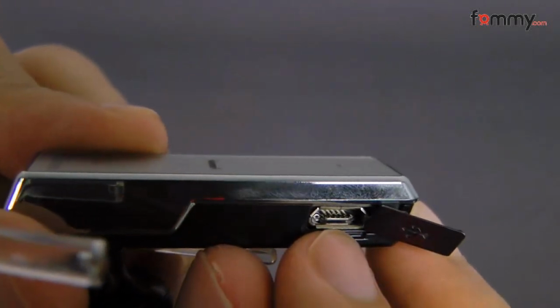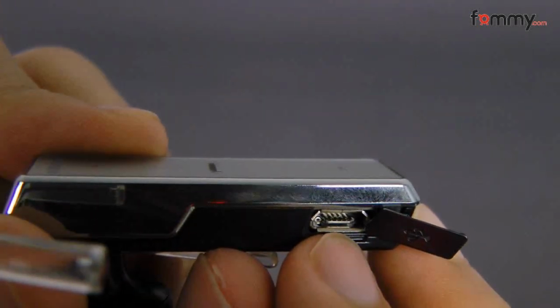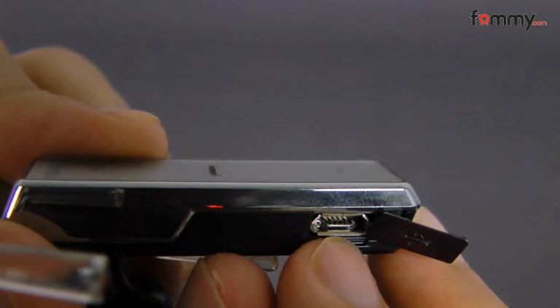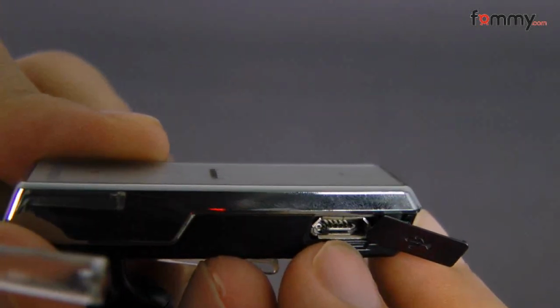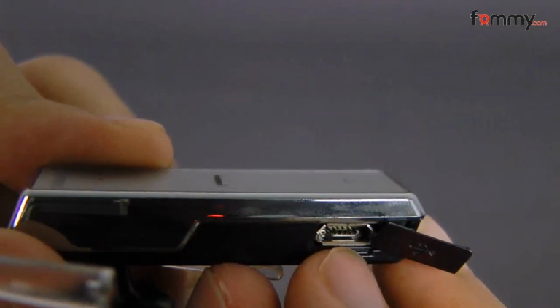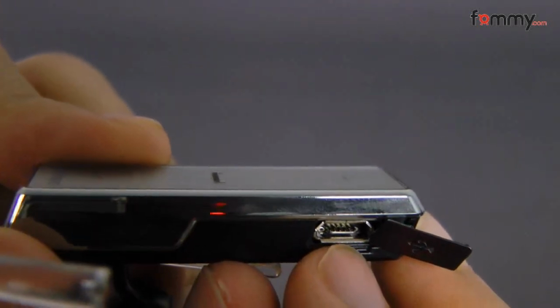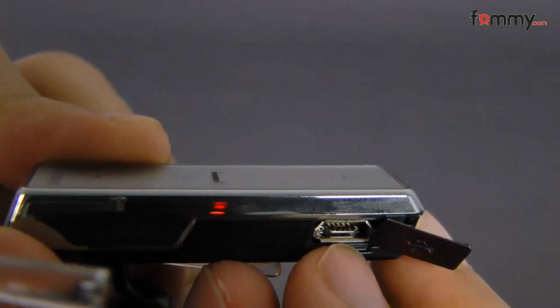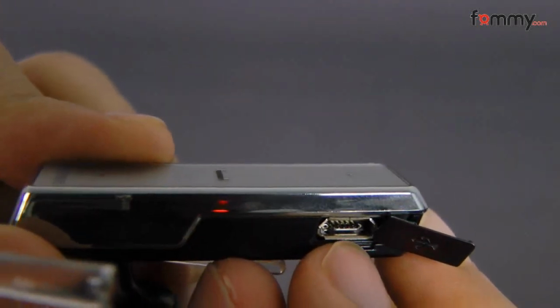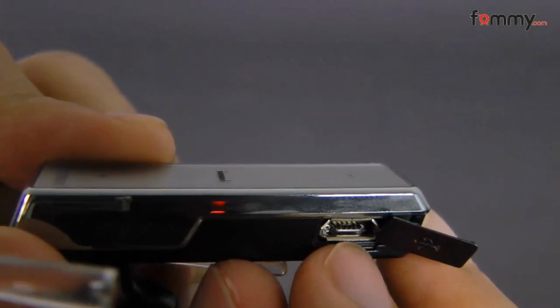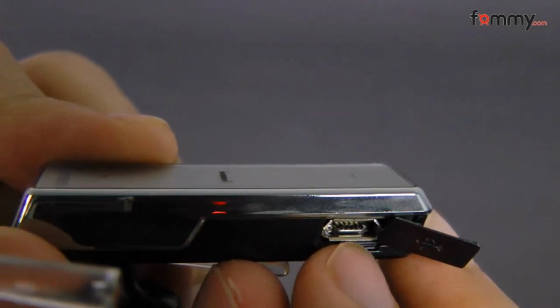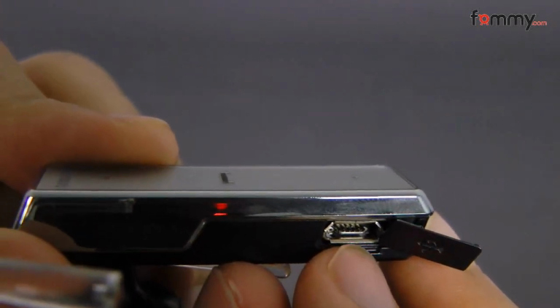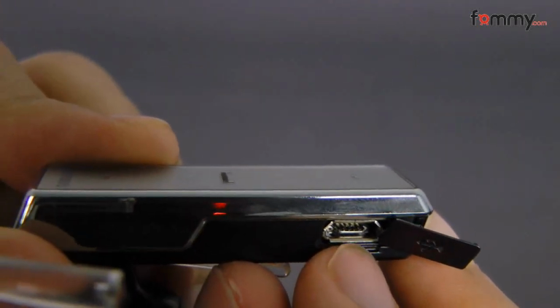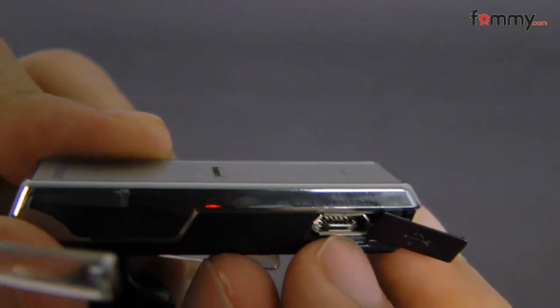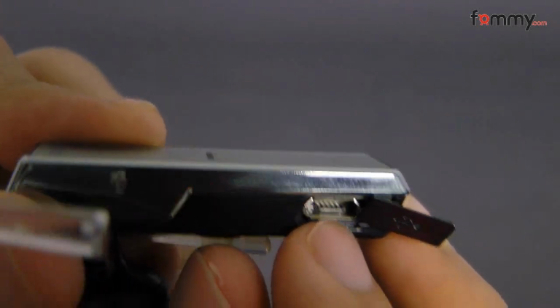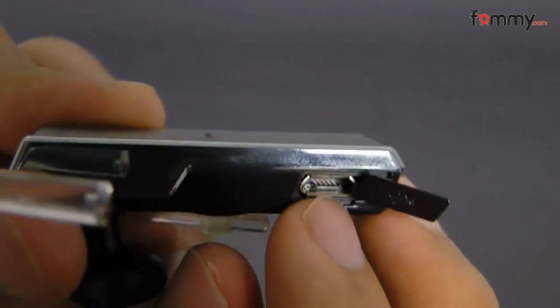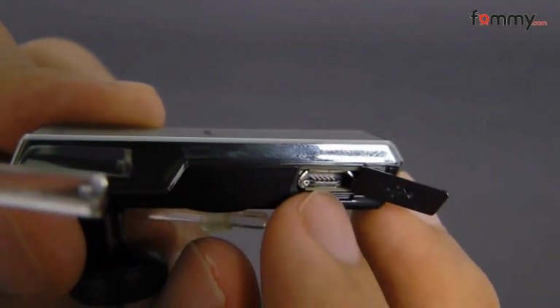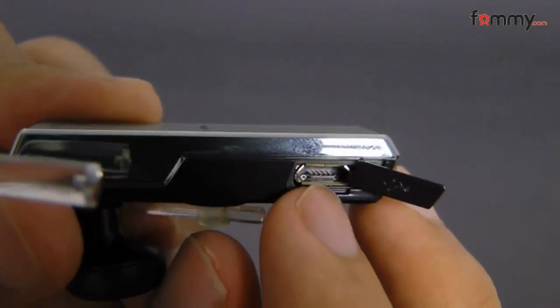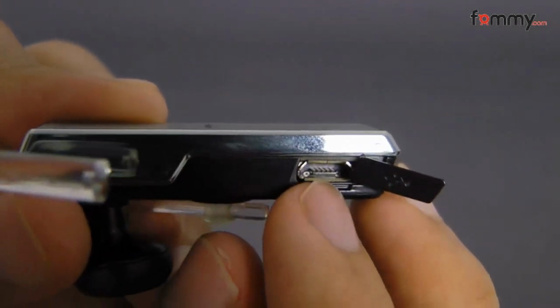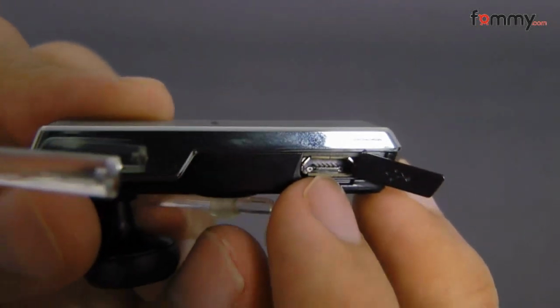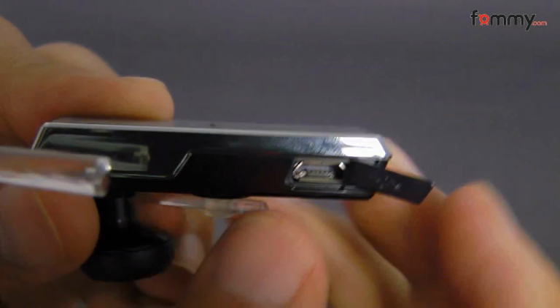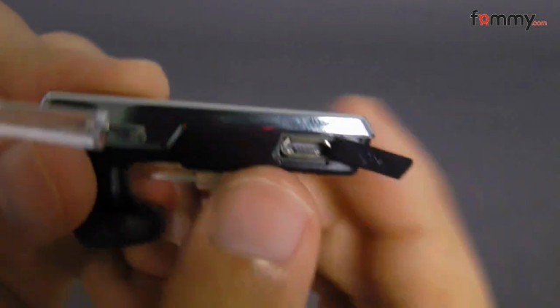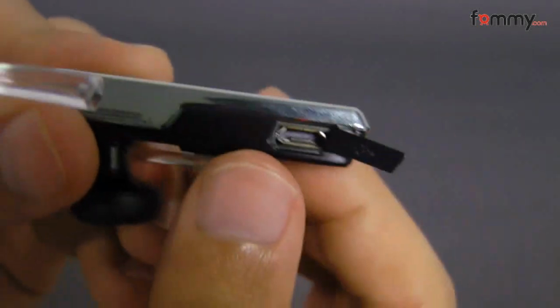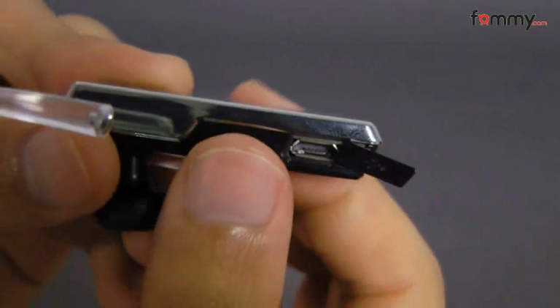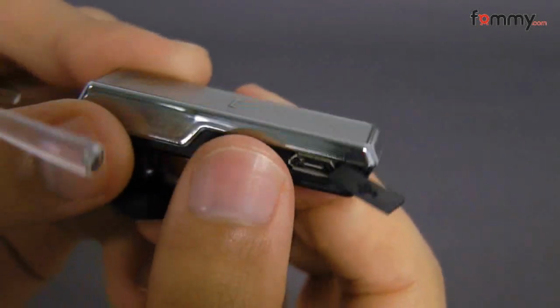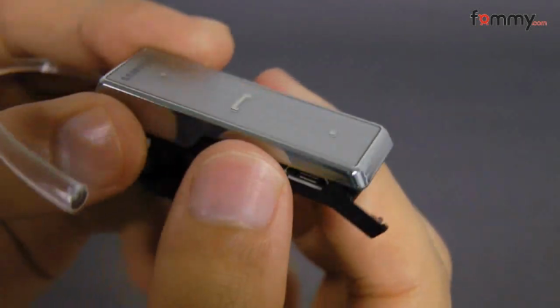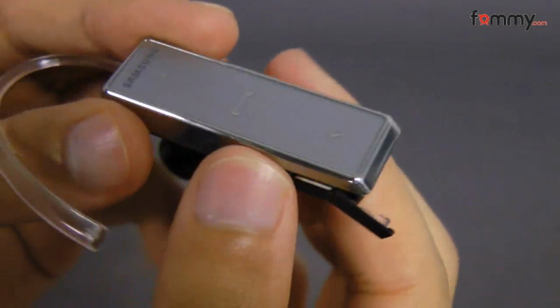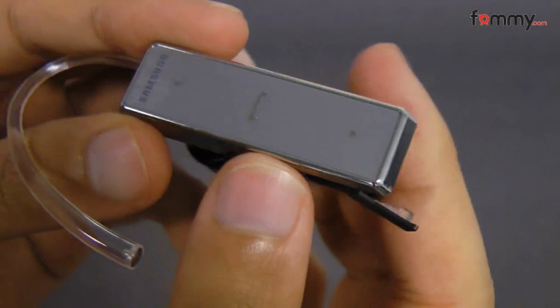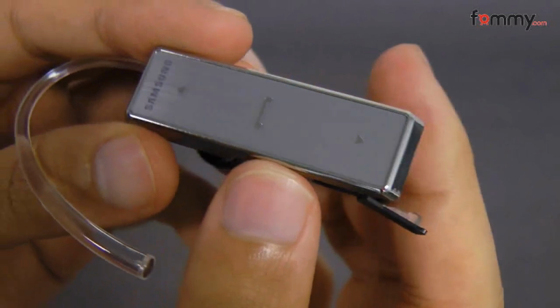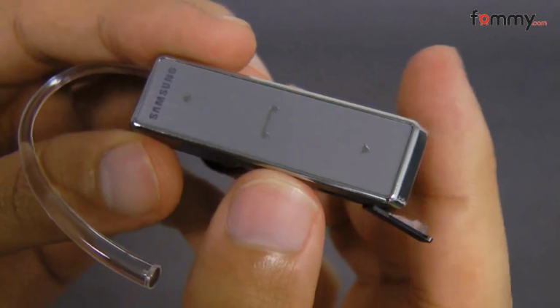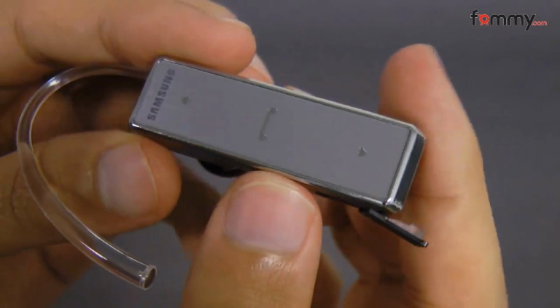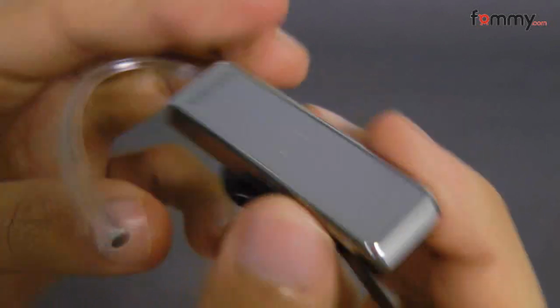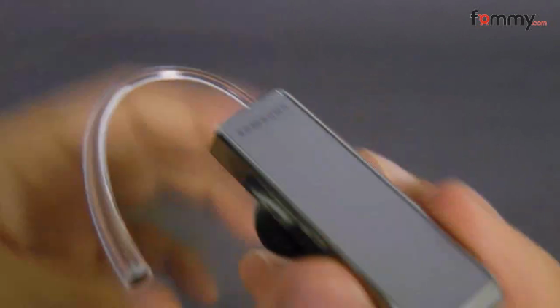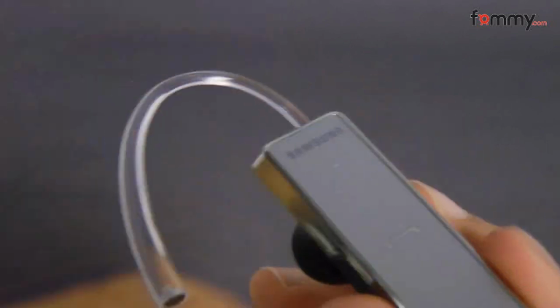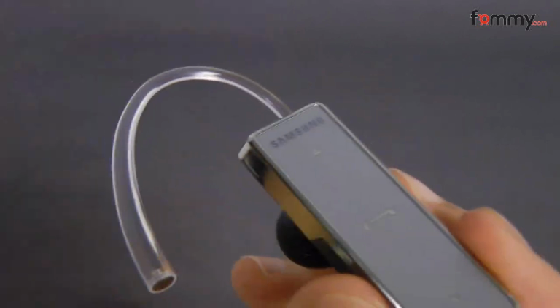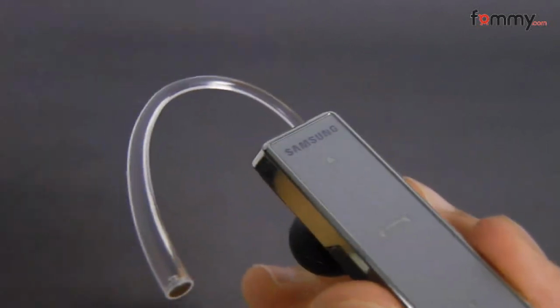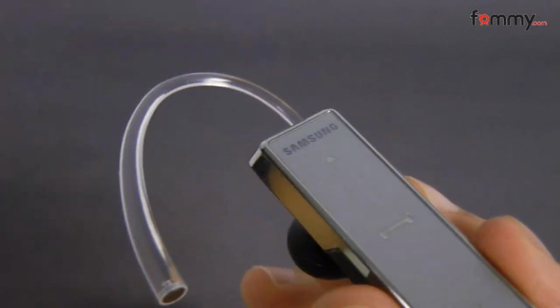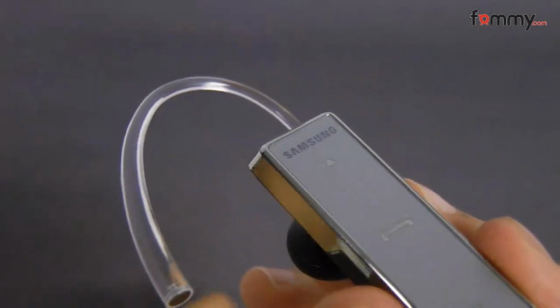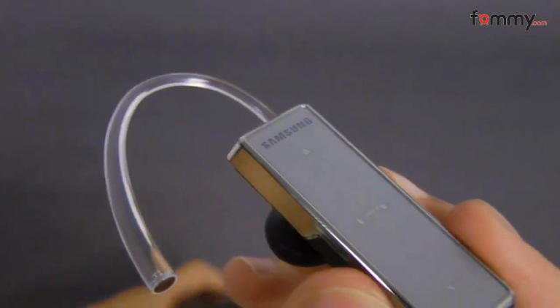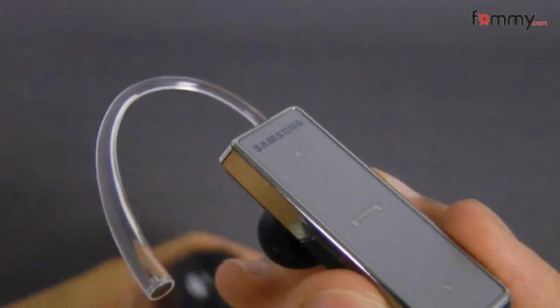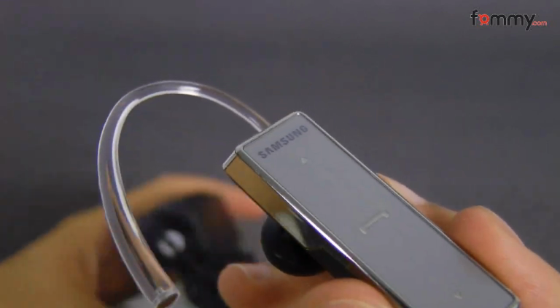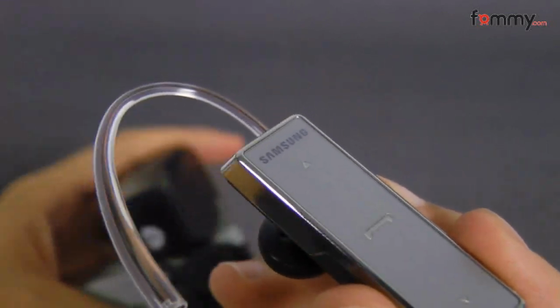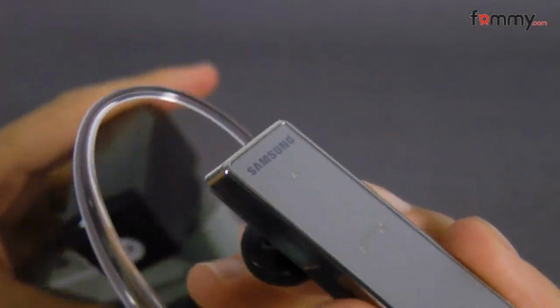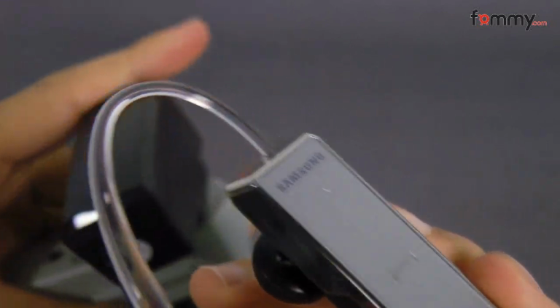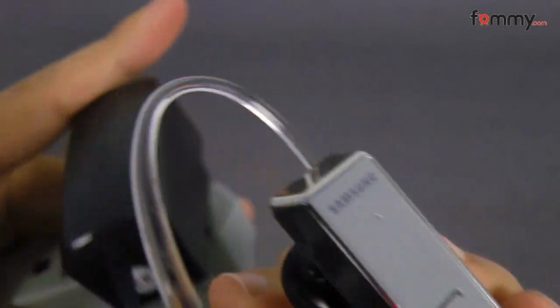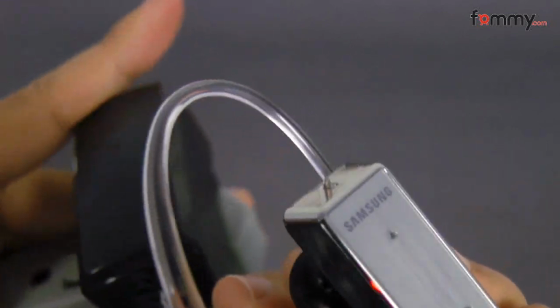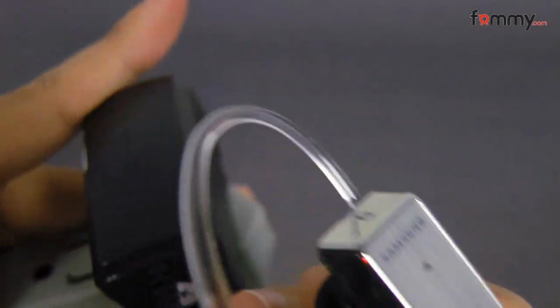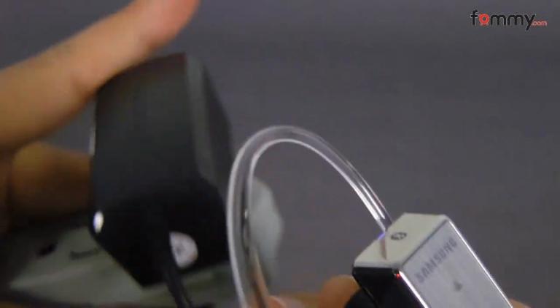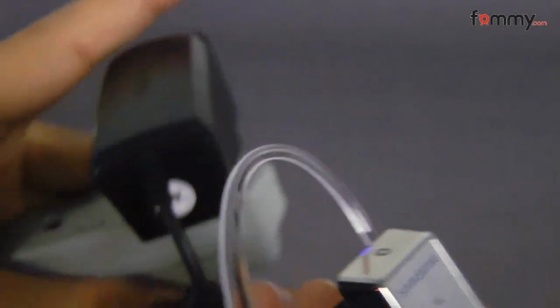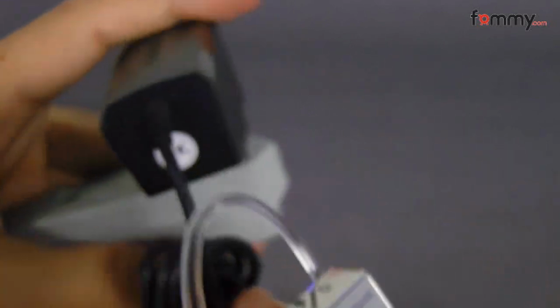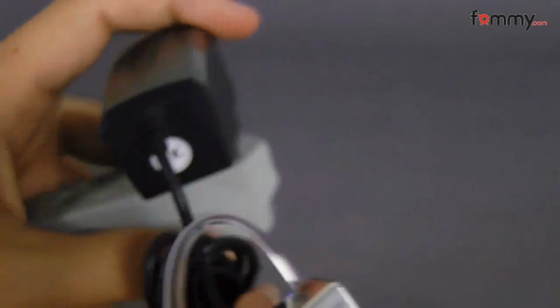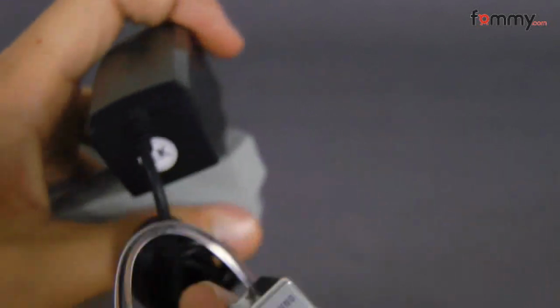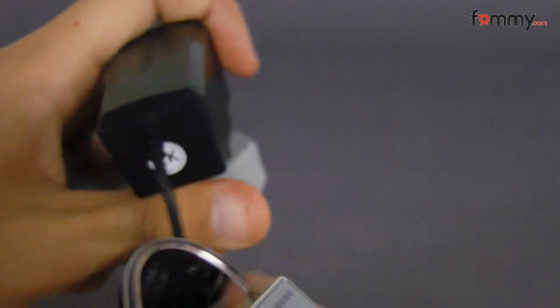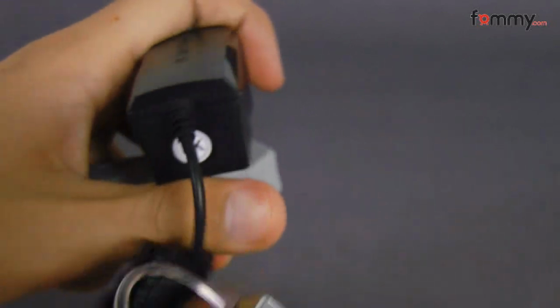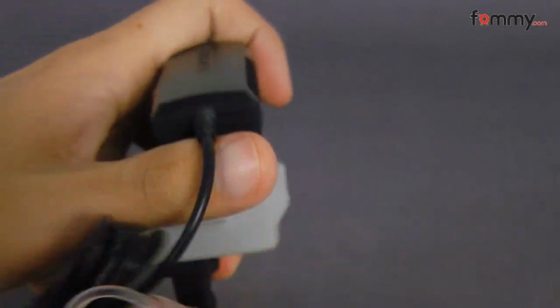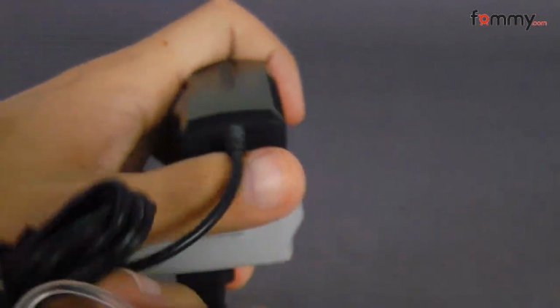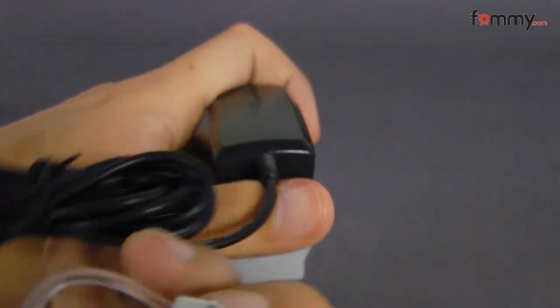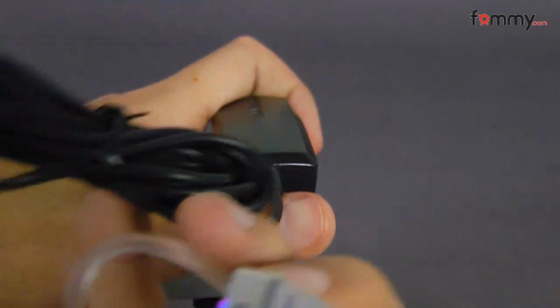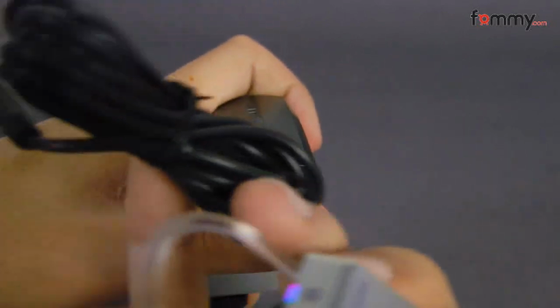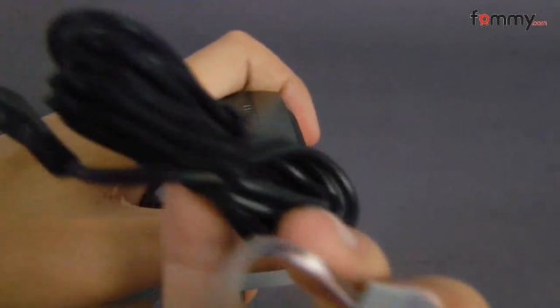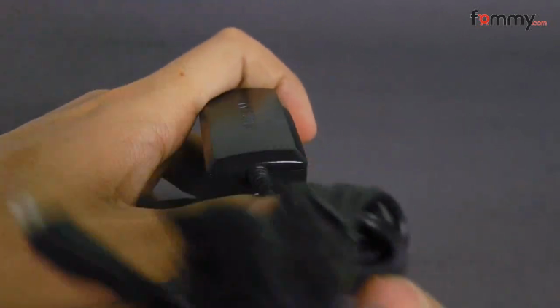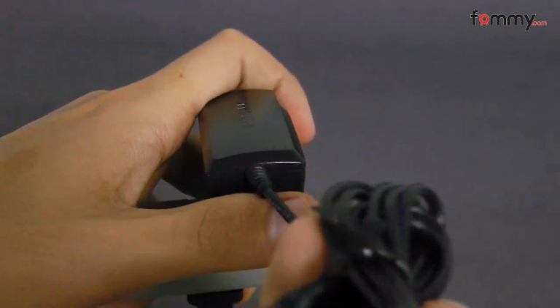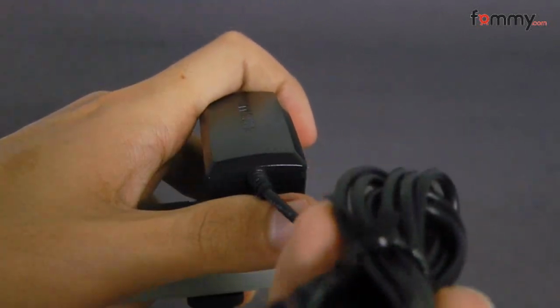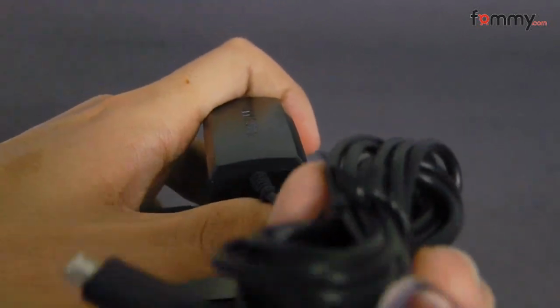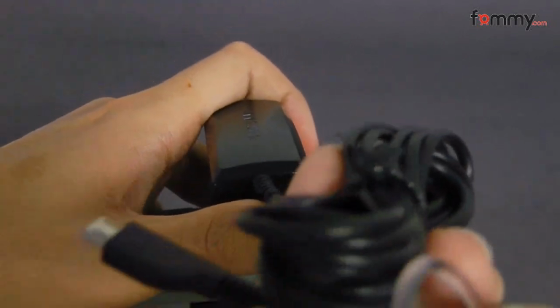And on the side, we have the micro USB port. This device also comes with a wall unit, as you can see here.